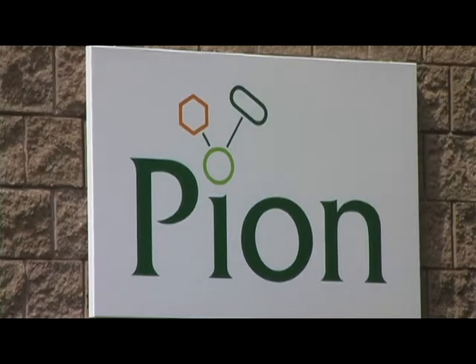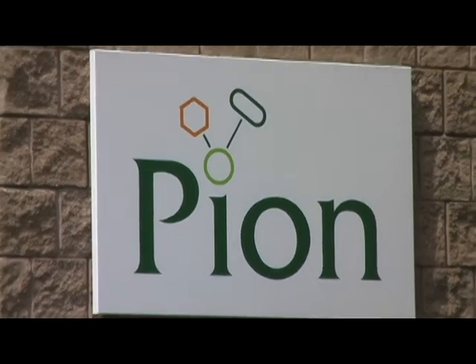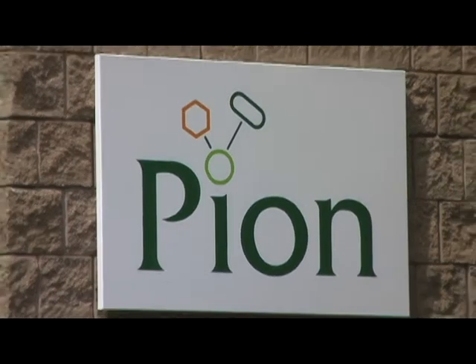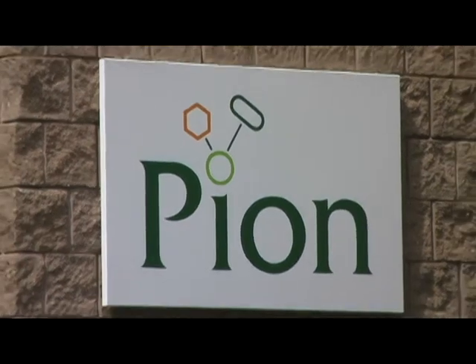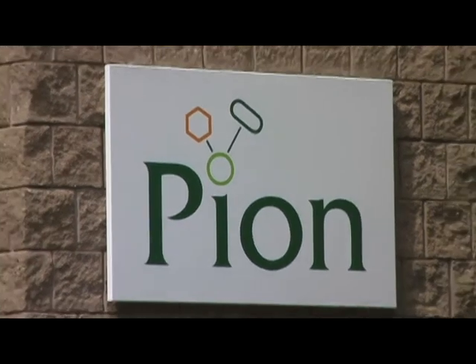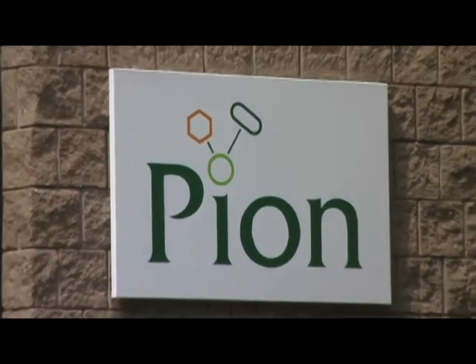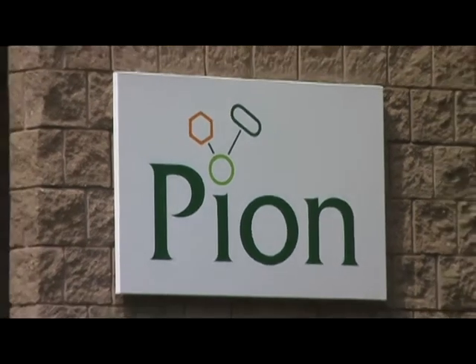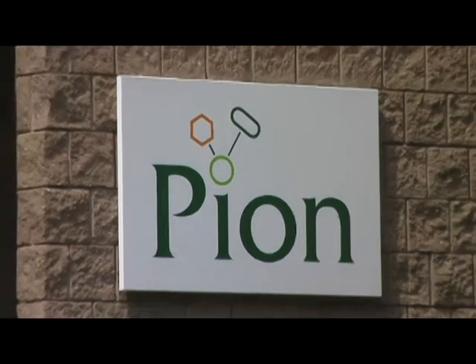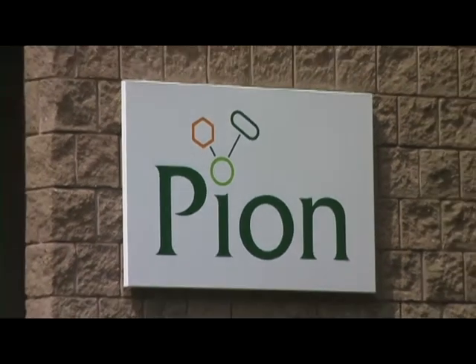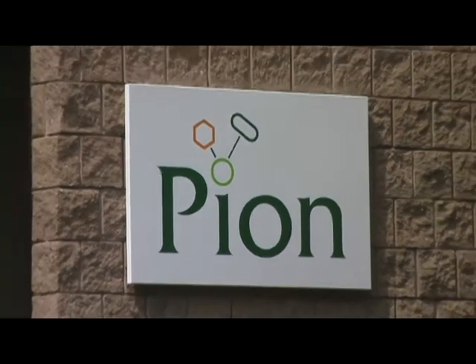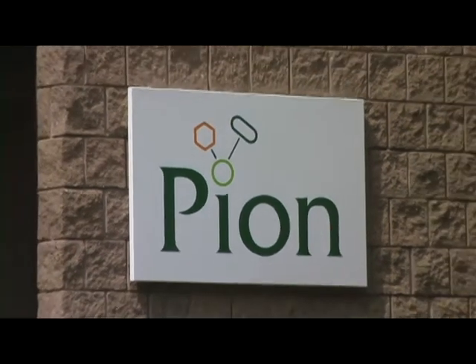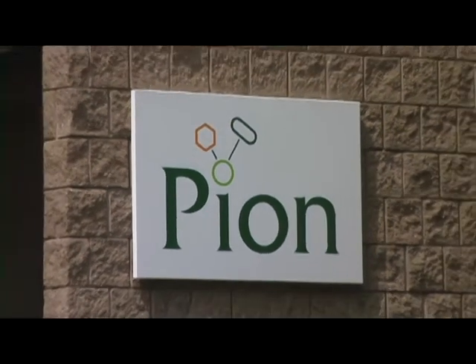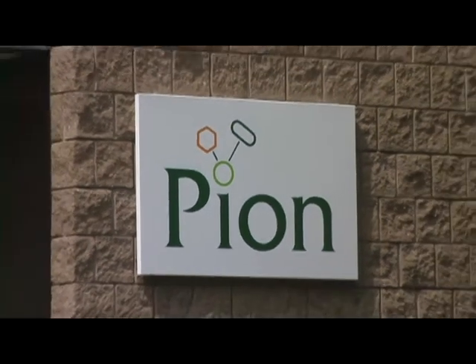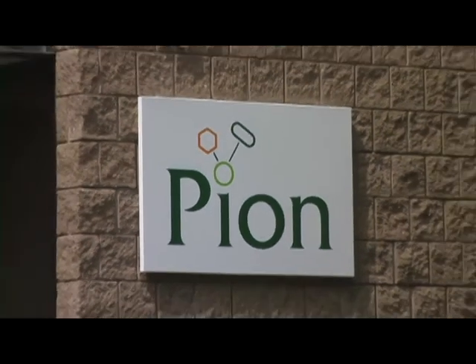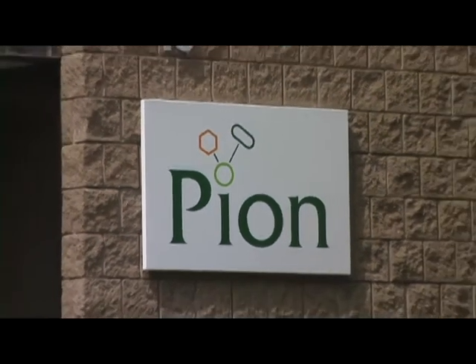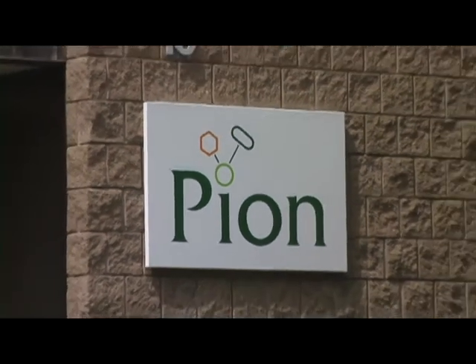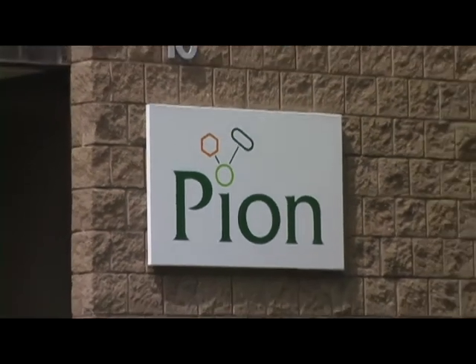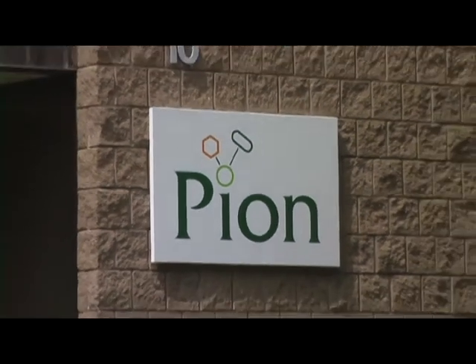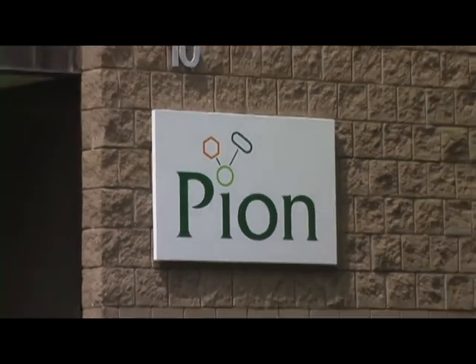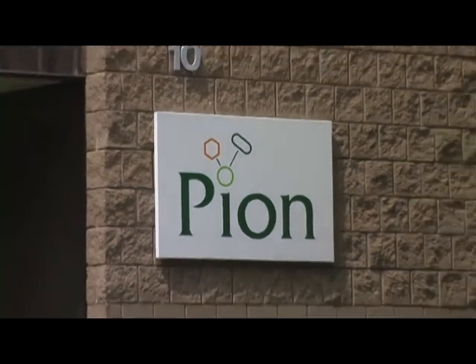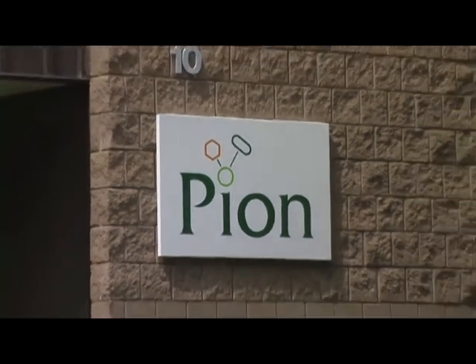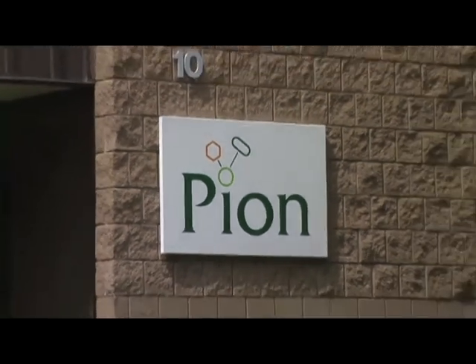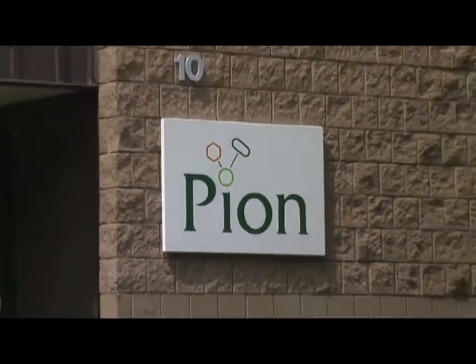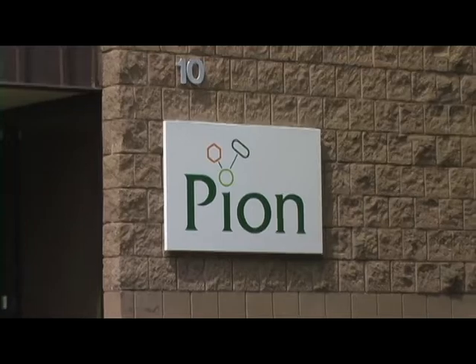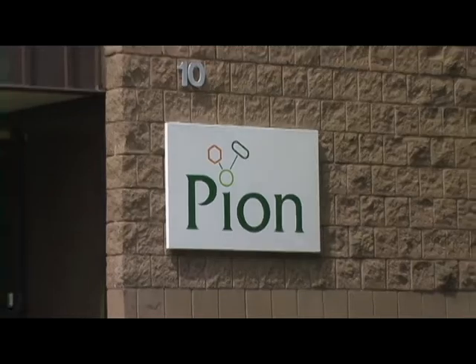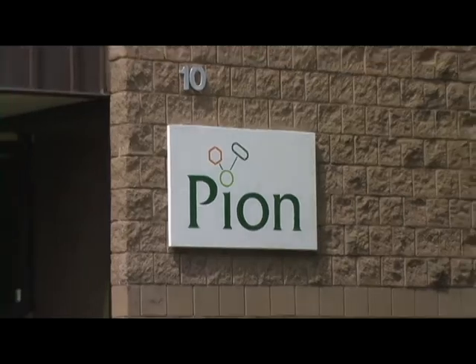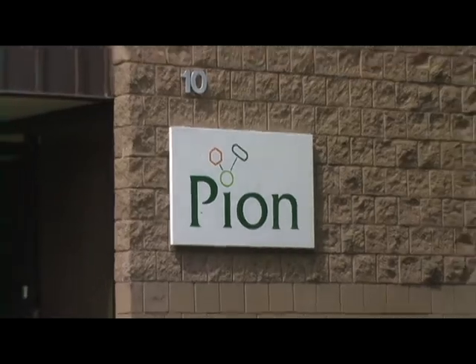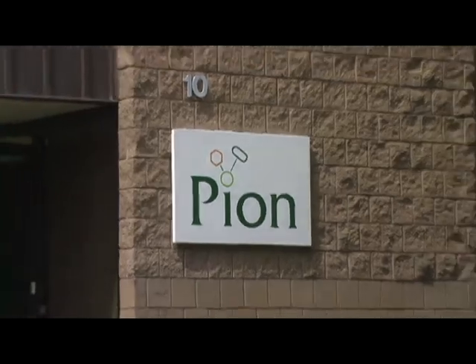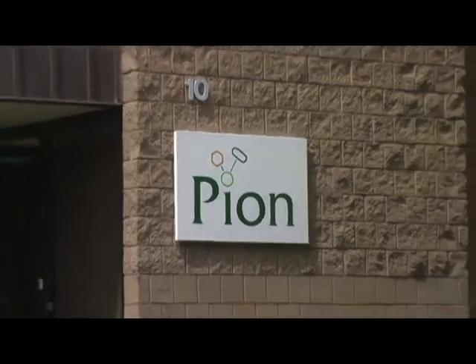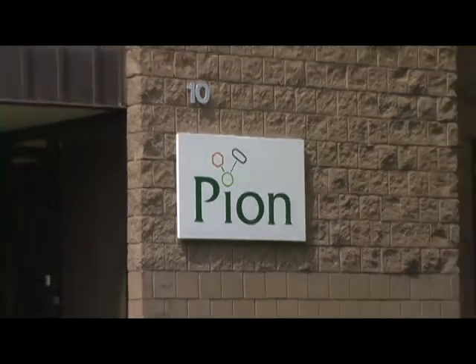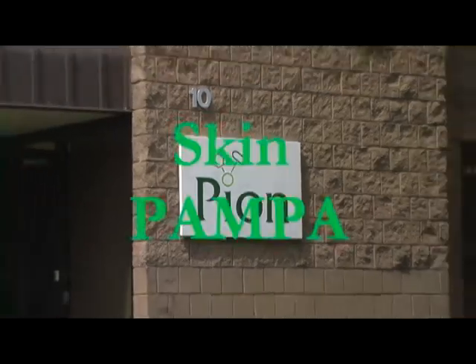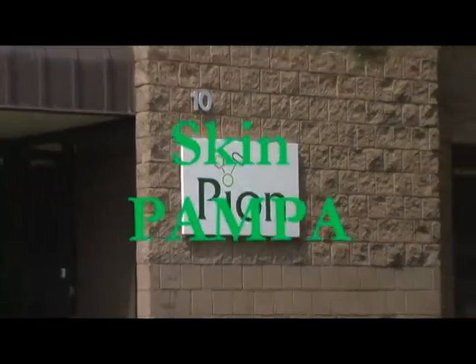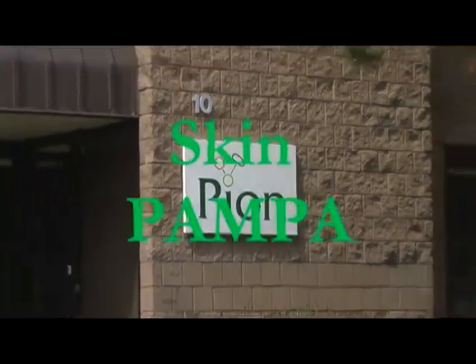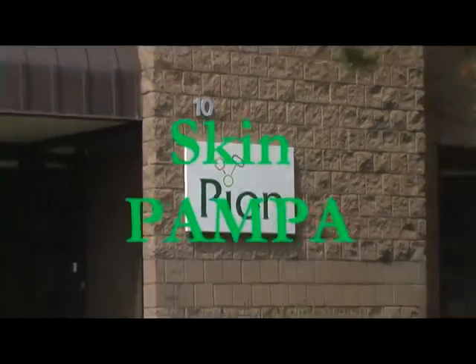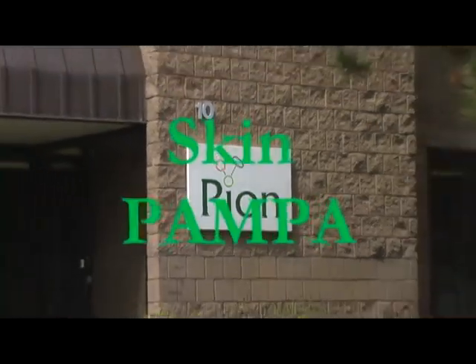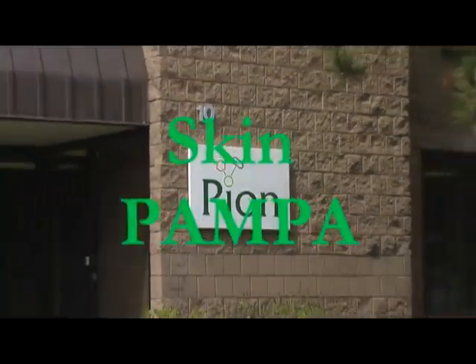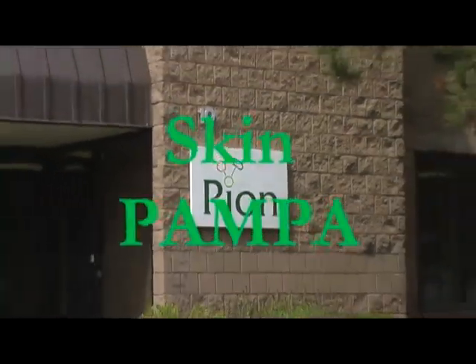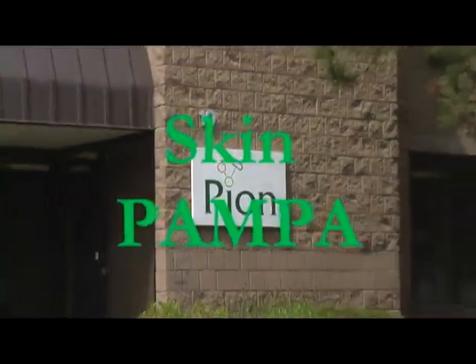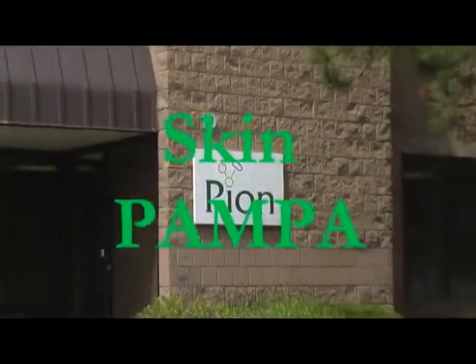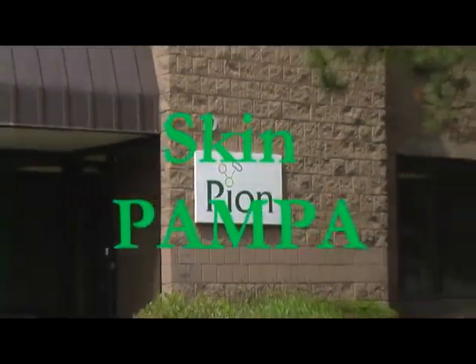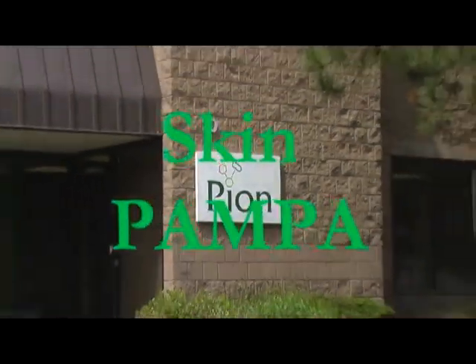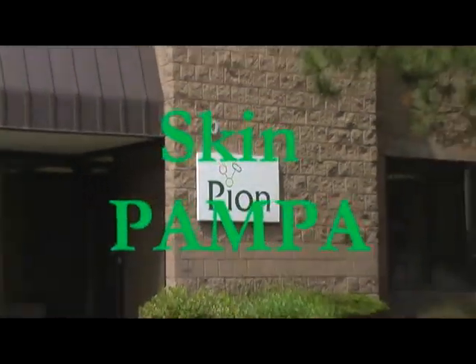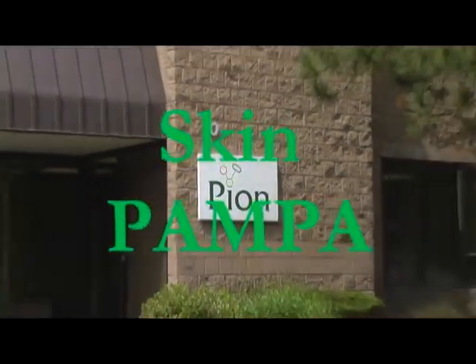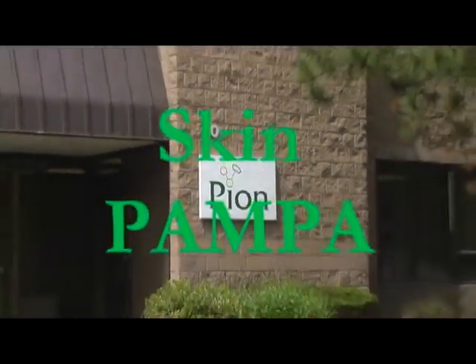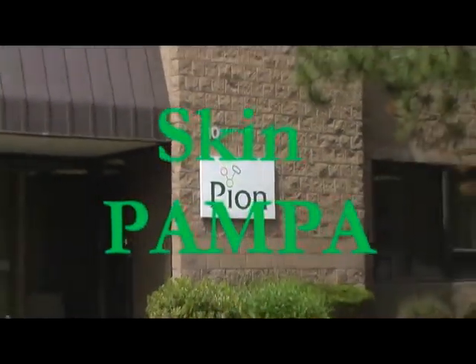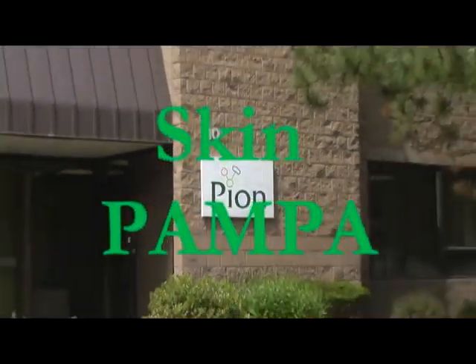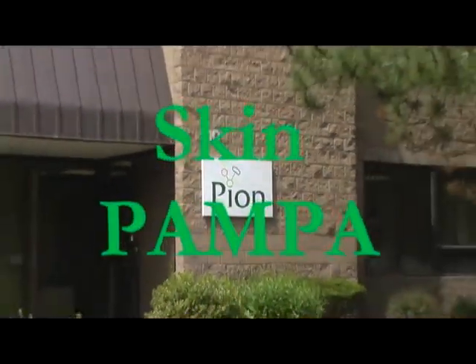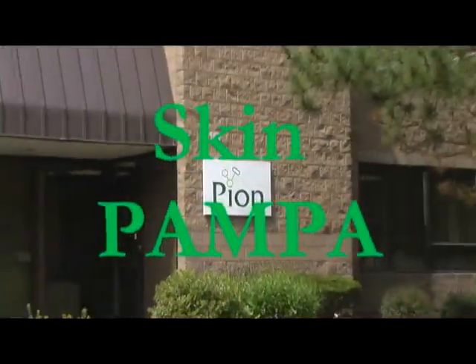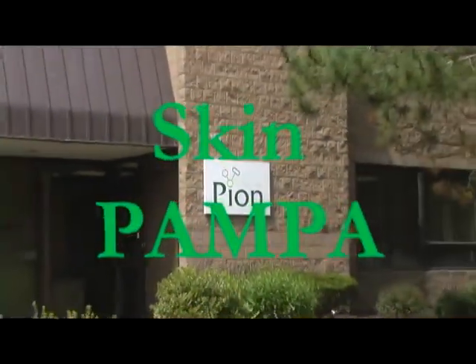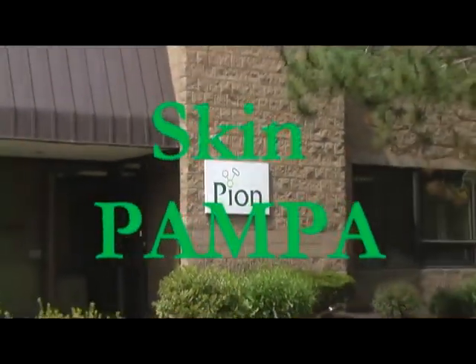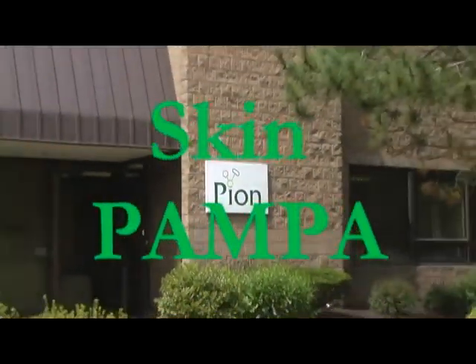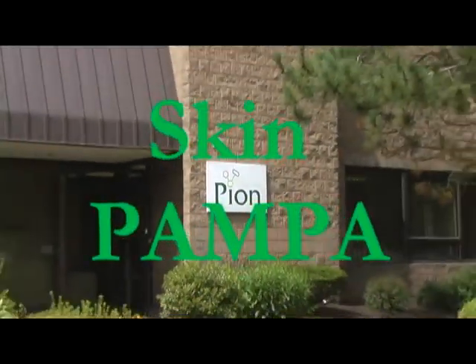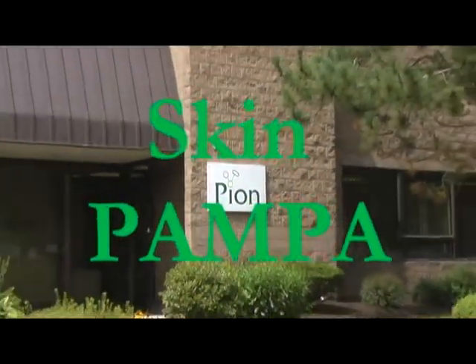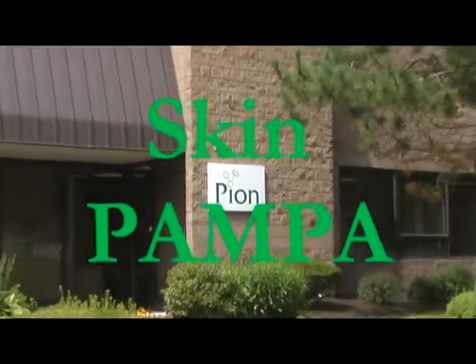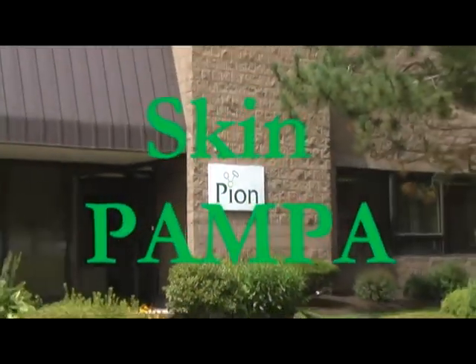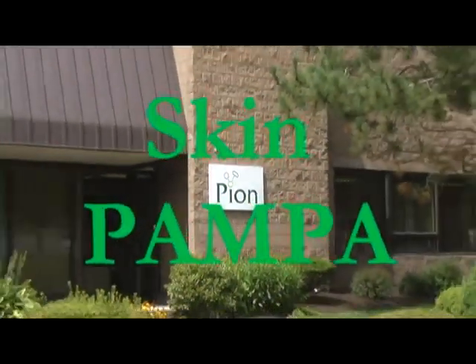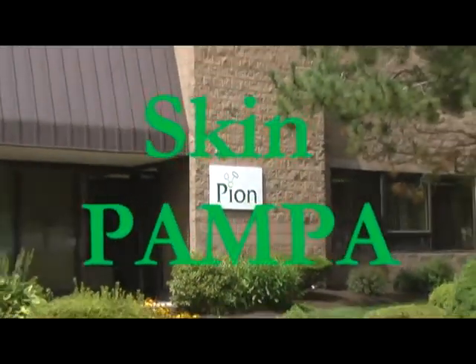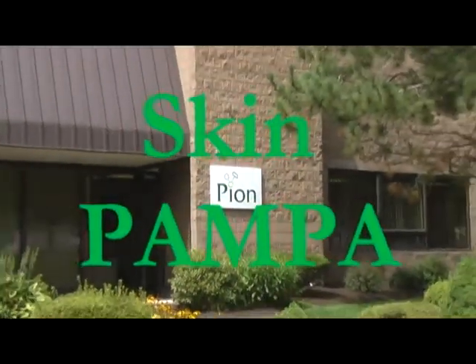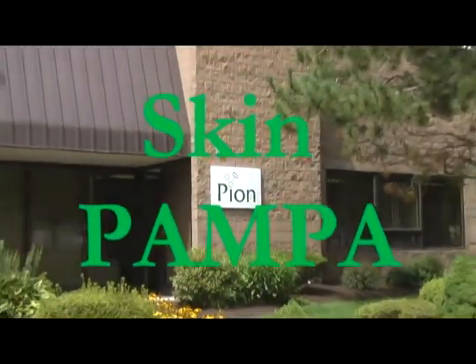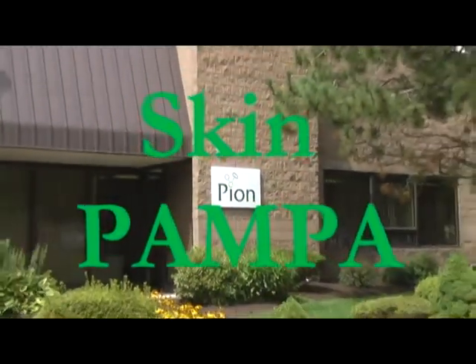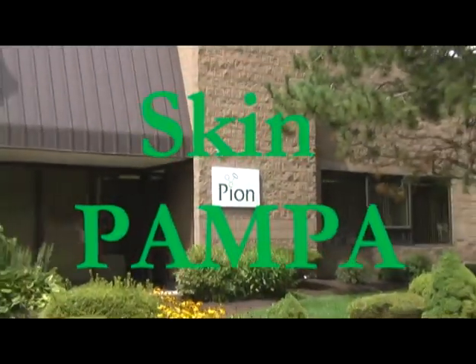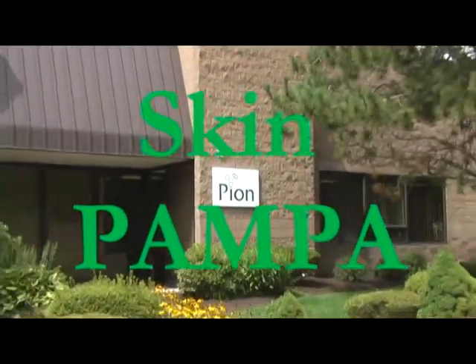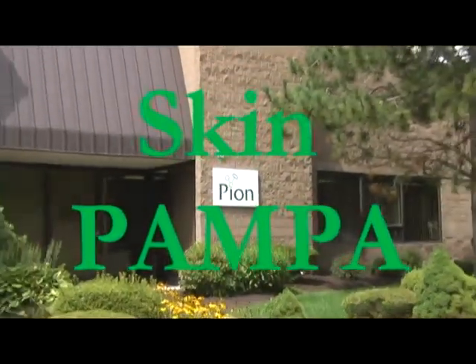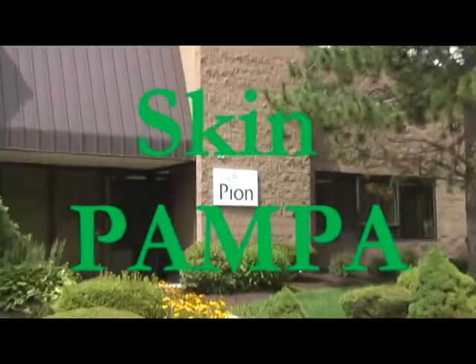Pion, the leader in drug absorption measurement, introduces SkinPampa, a new way to model transdermal penetration.